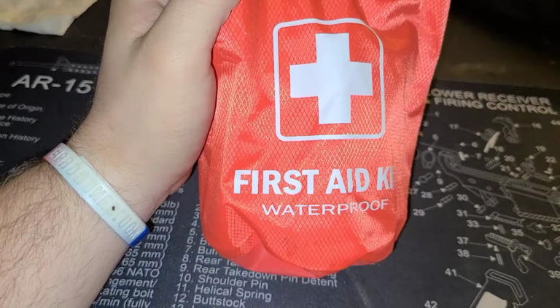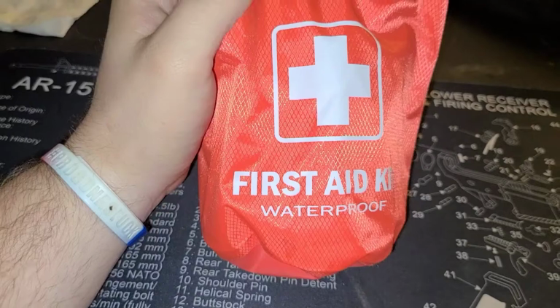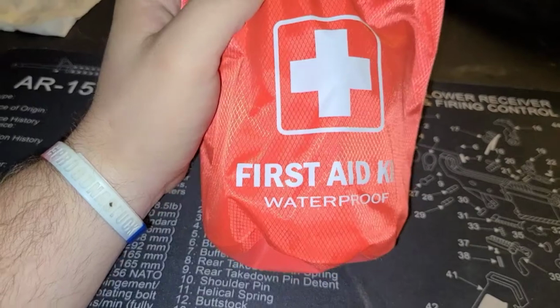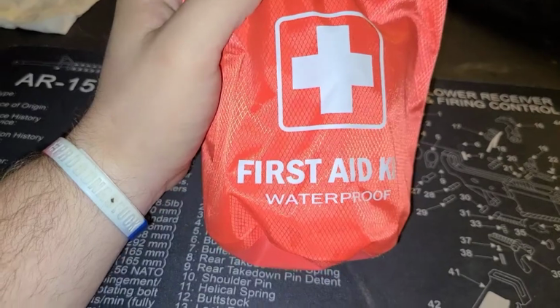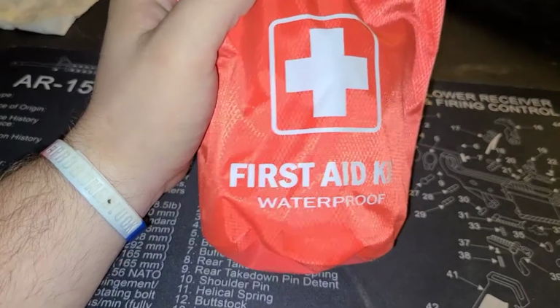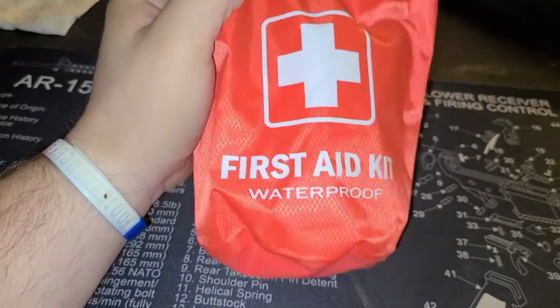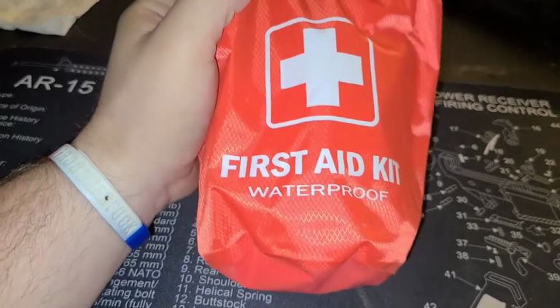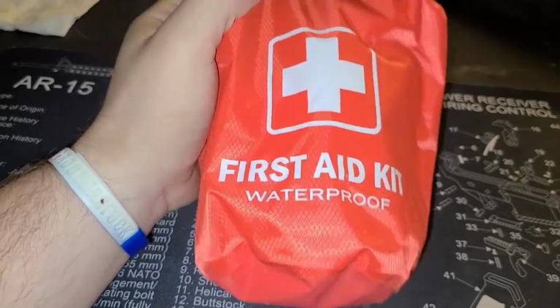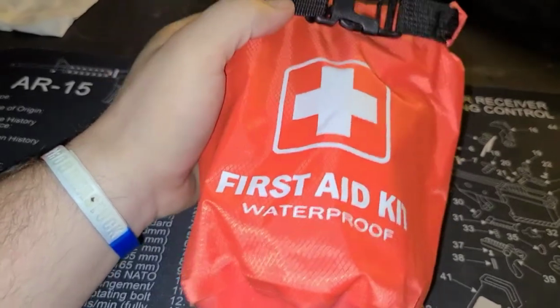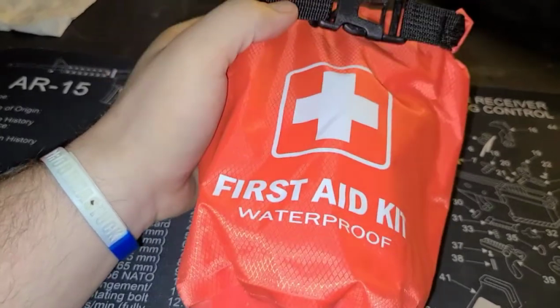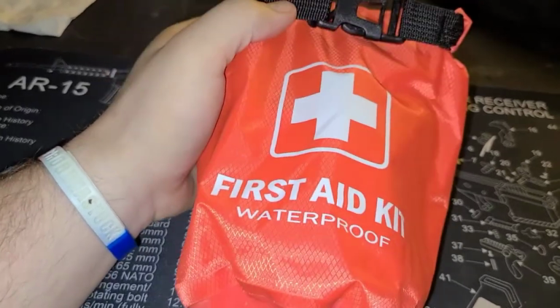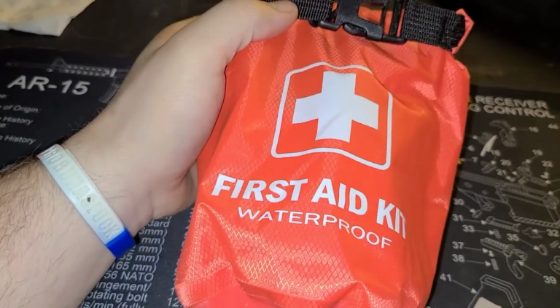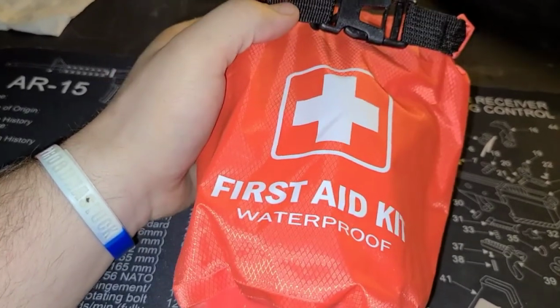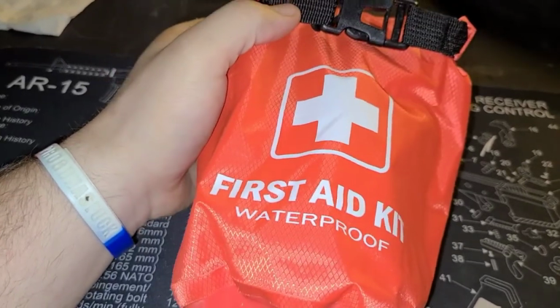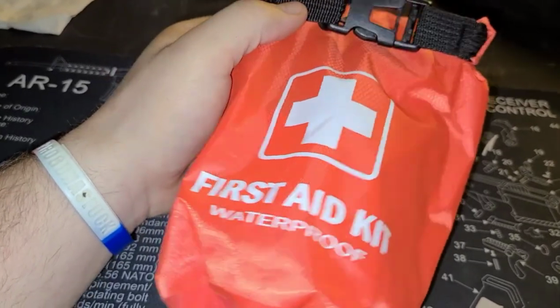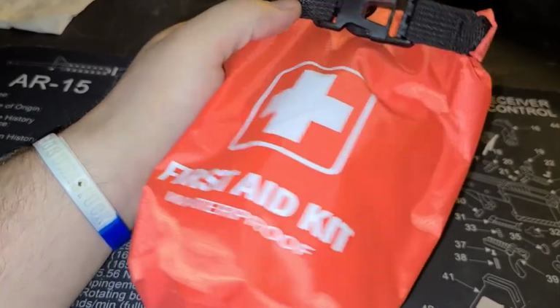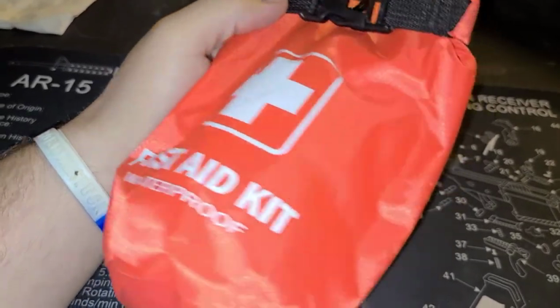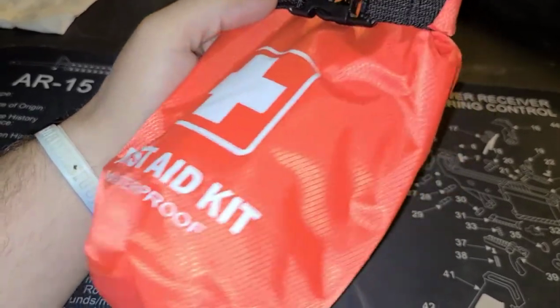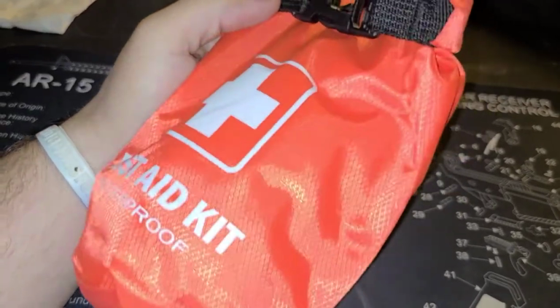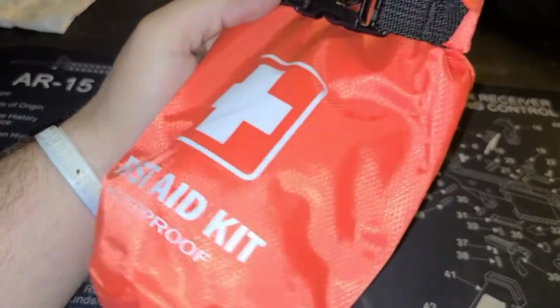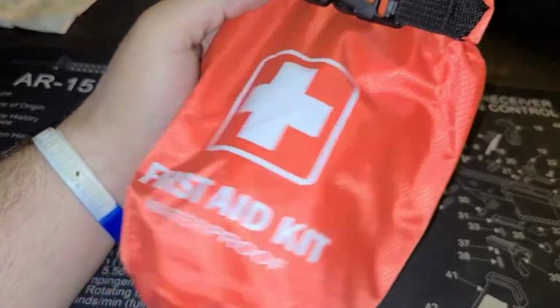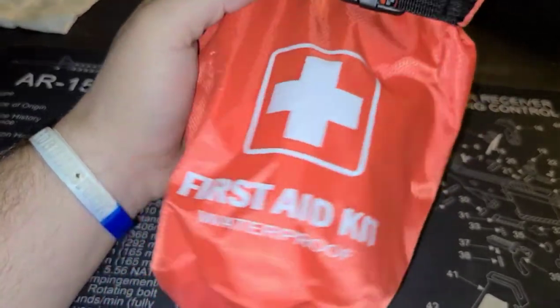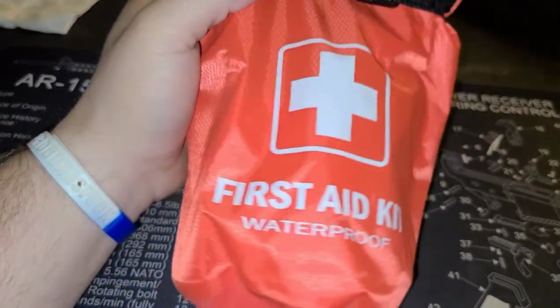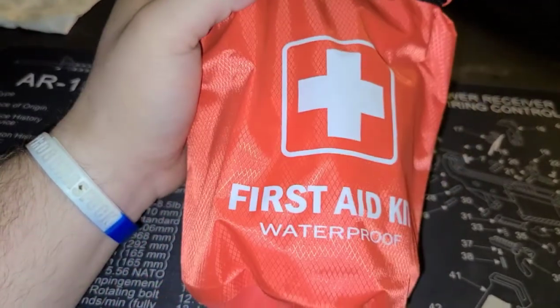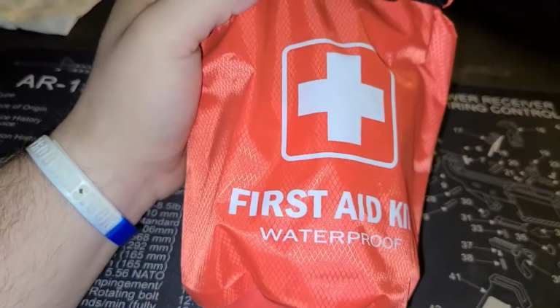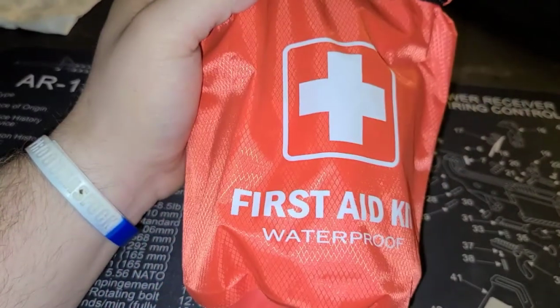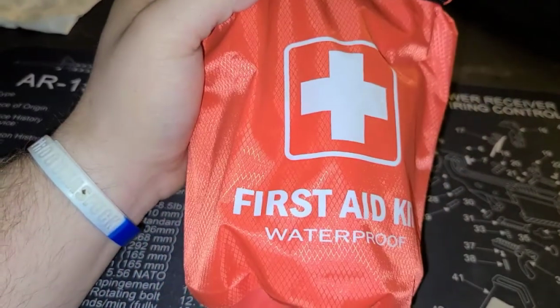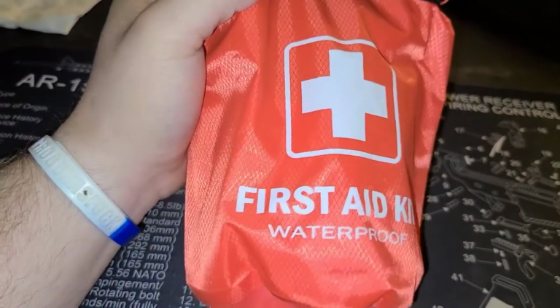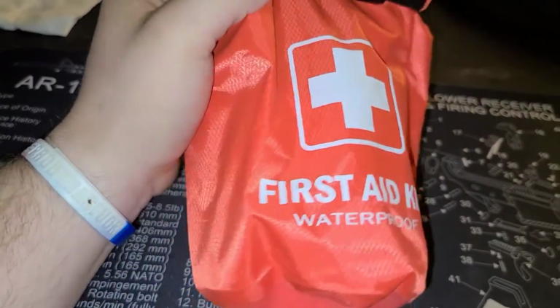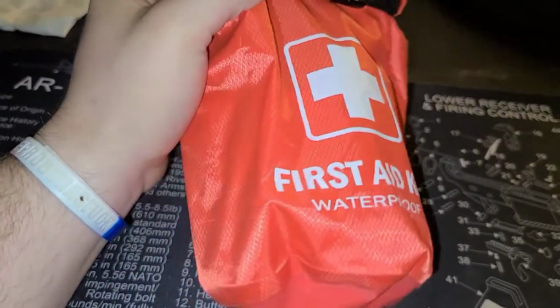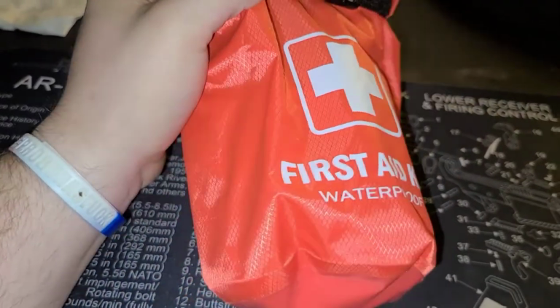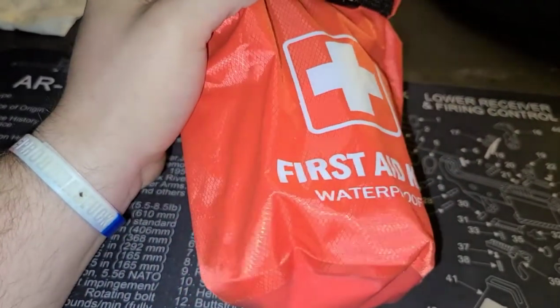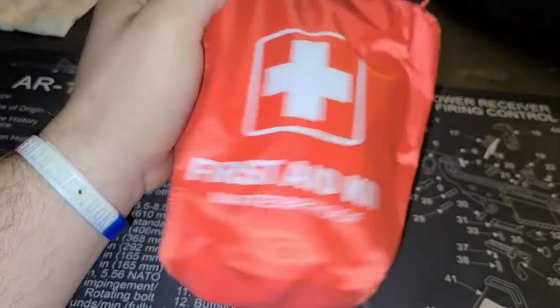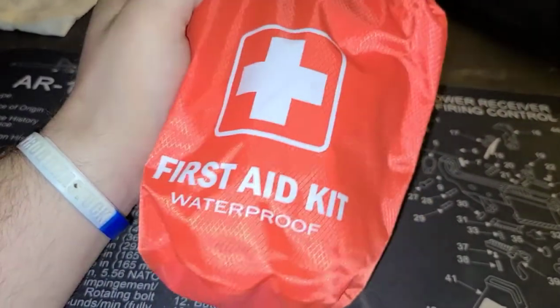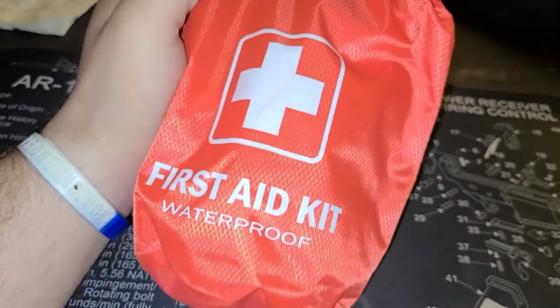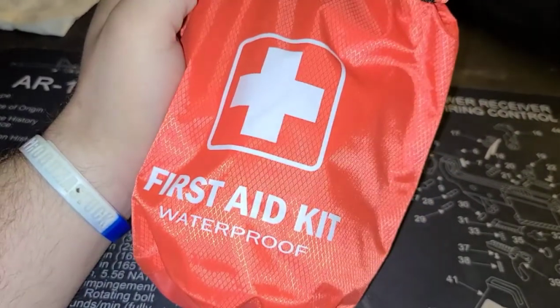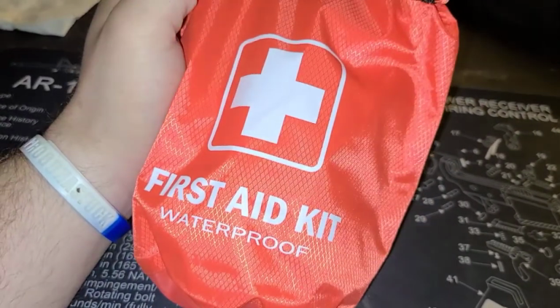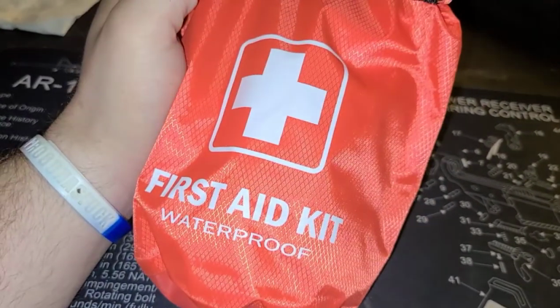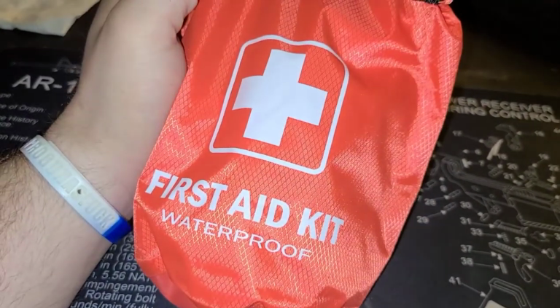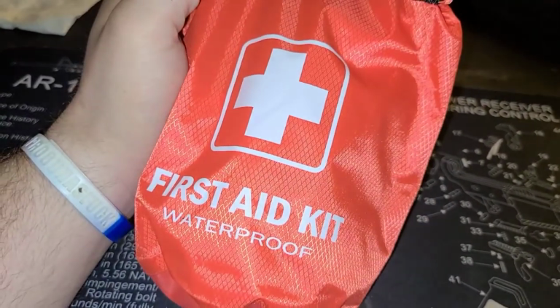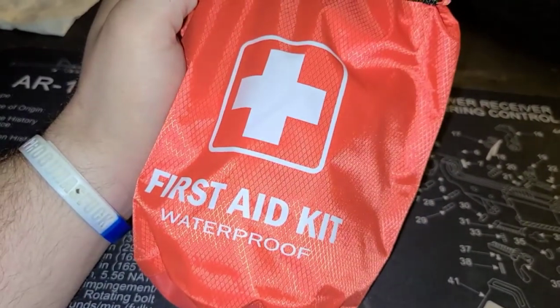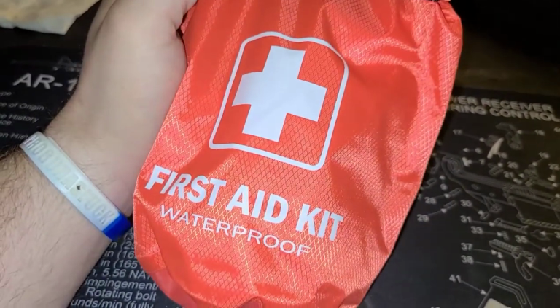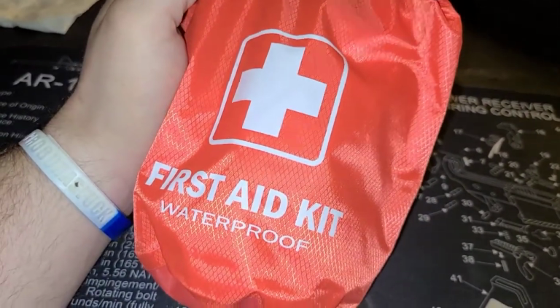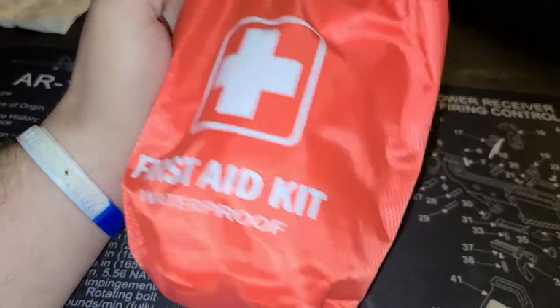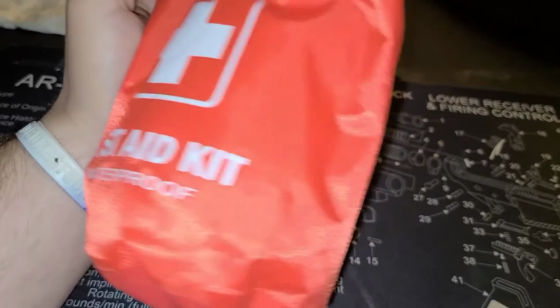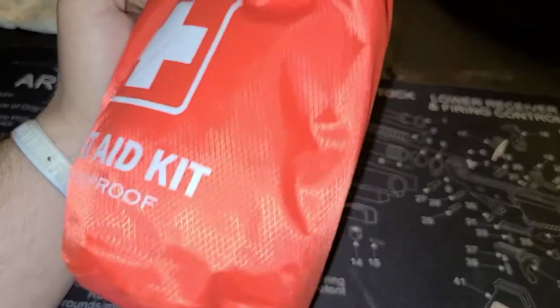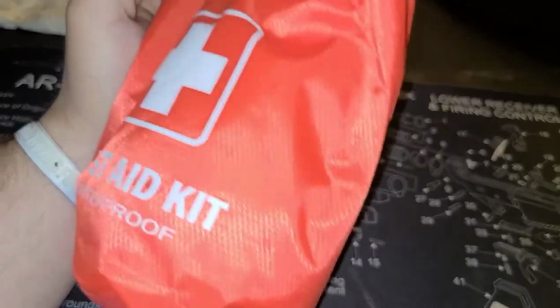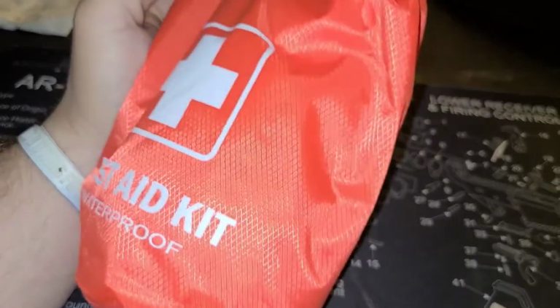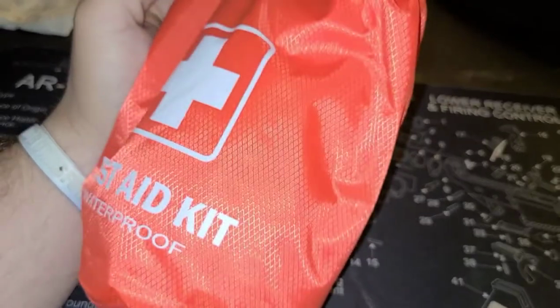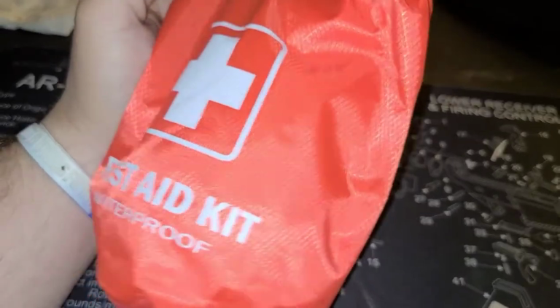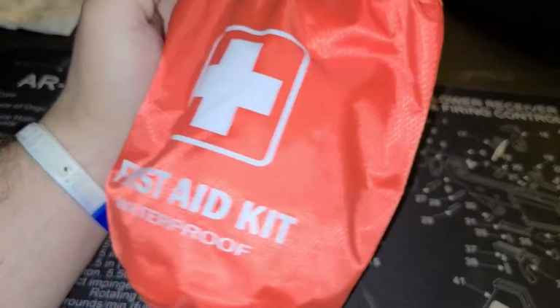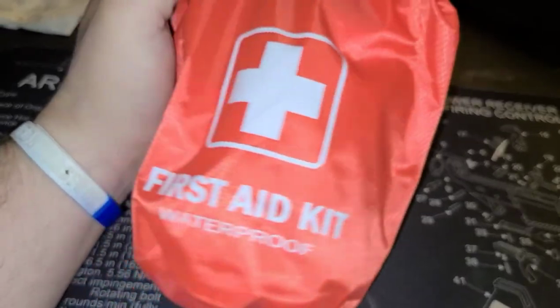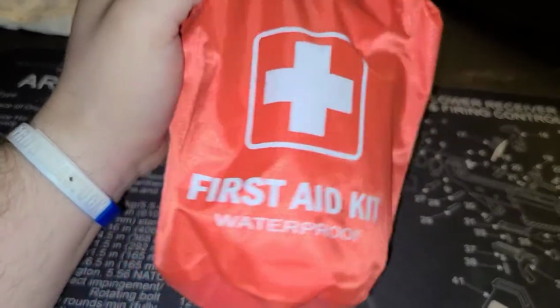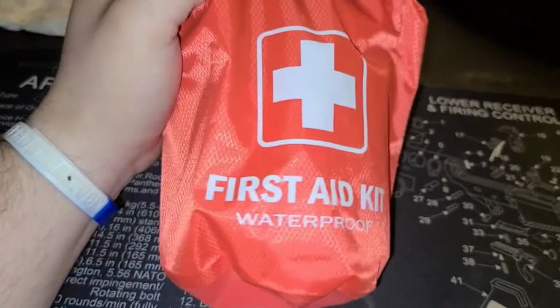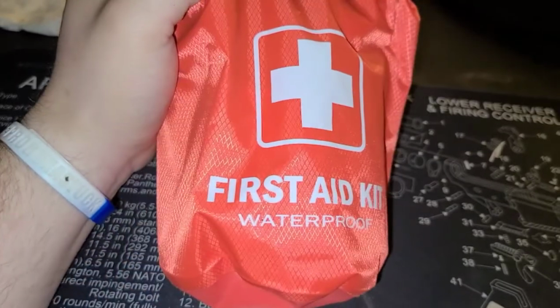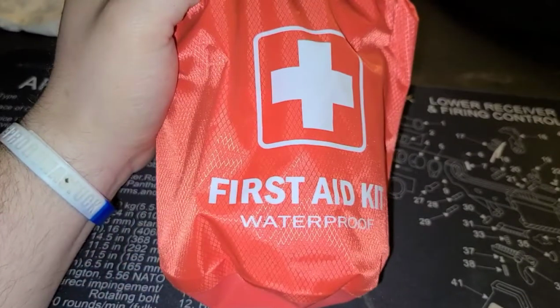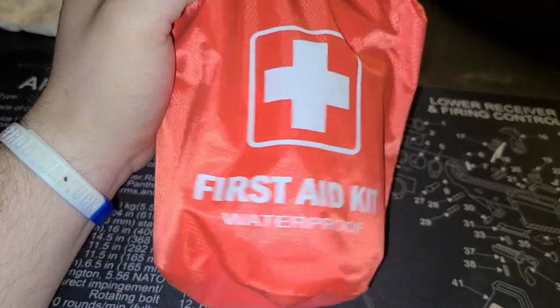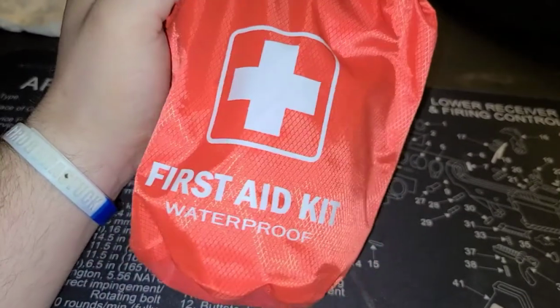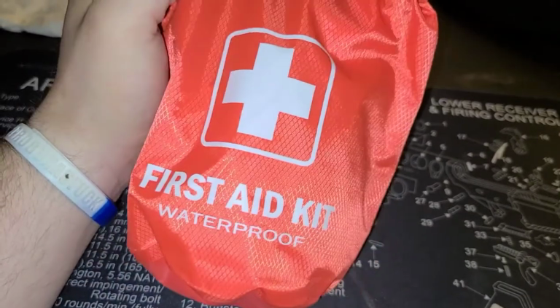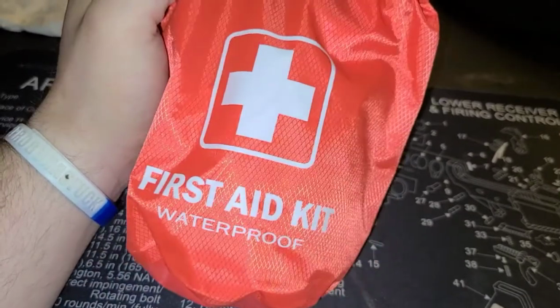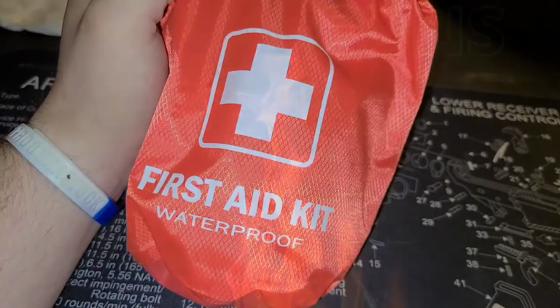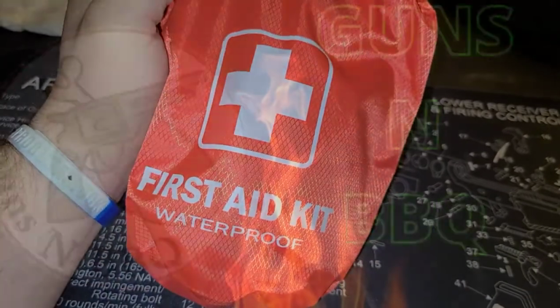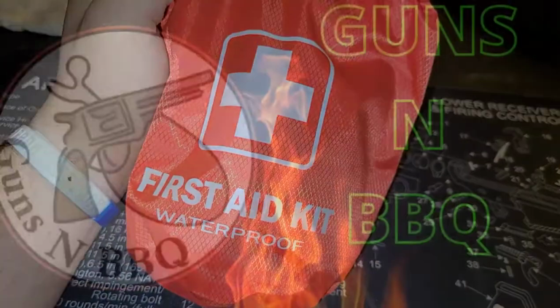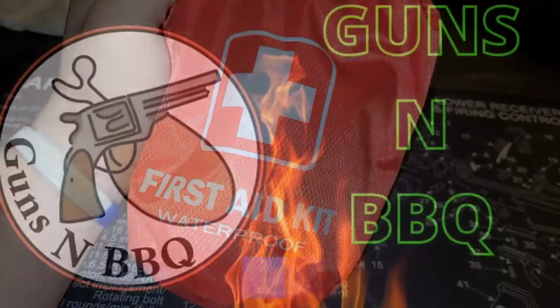Howdy y'all. Welcome back to Guns N' Barbecue. I have a cheap med kit from Delta Team Tactical. Let's find out if it's a bargain or a bust.